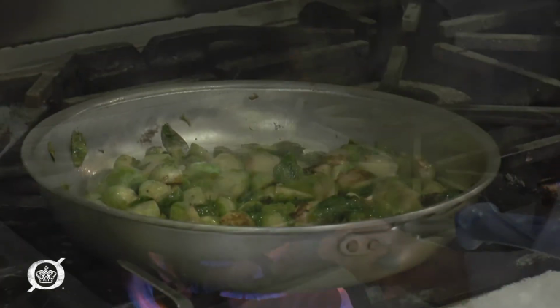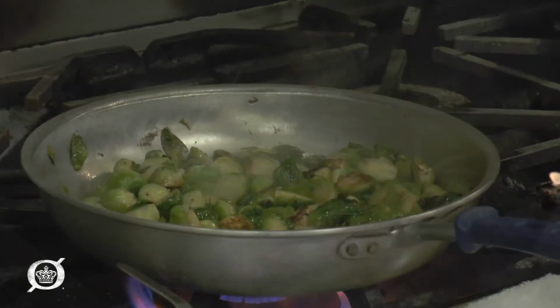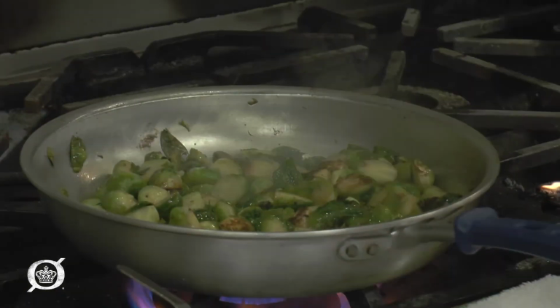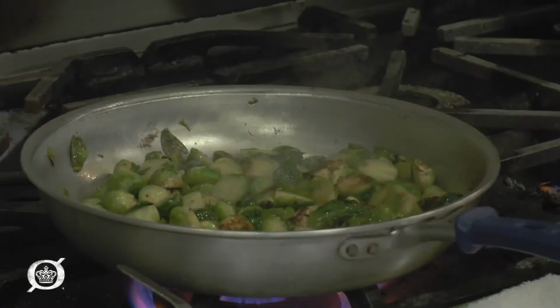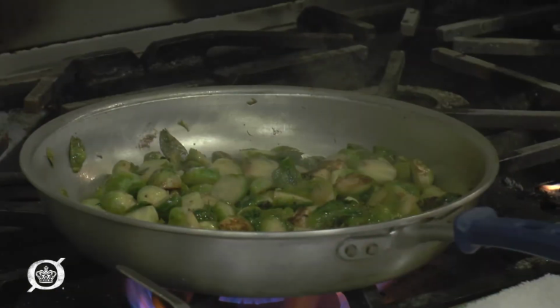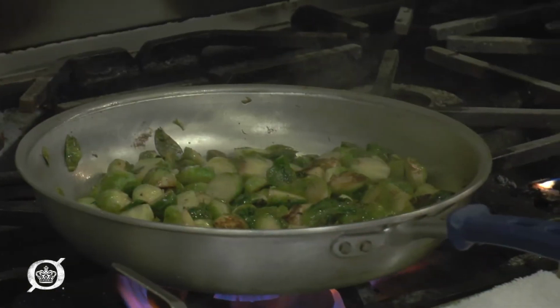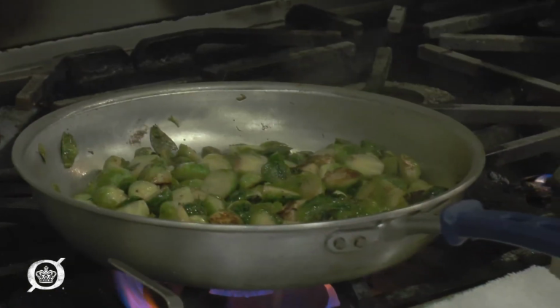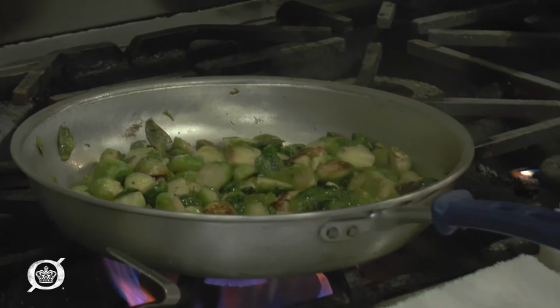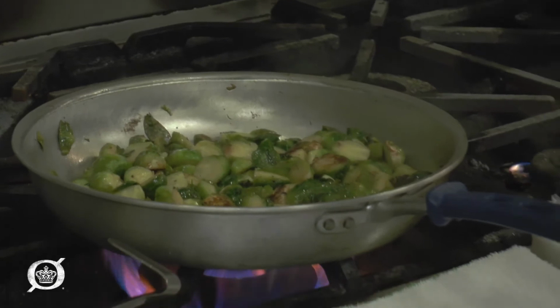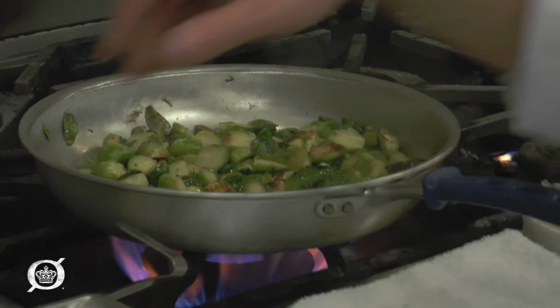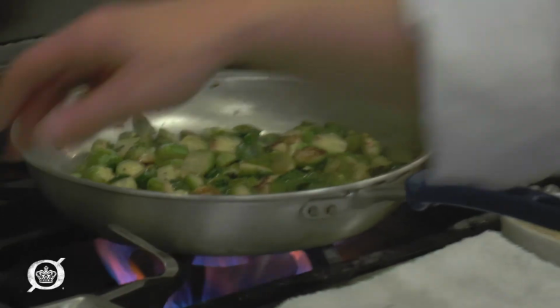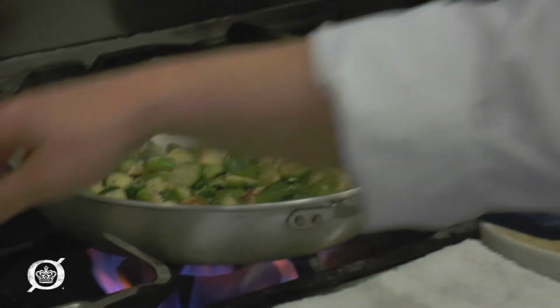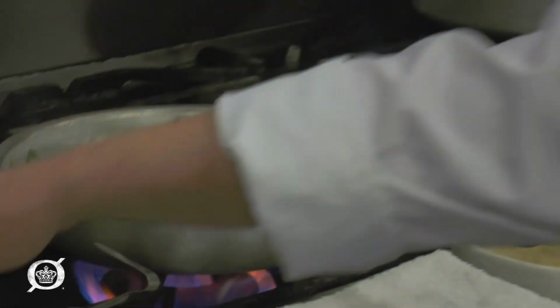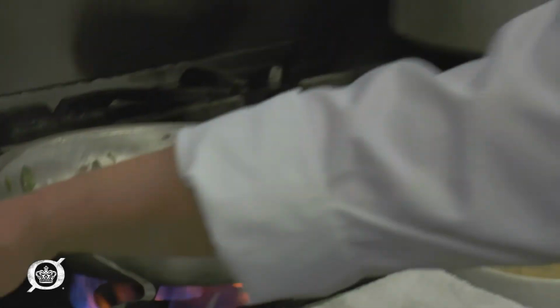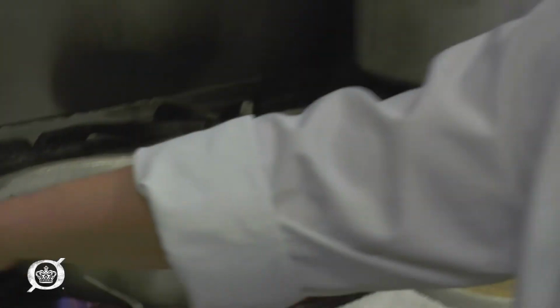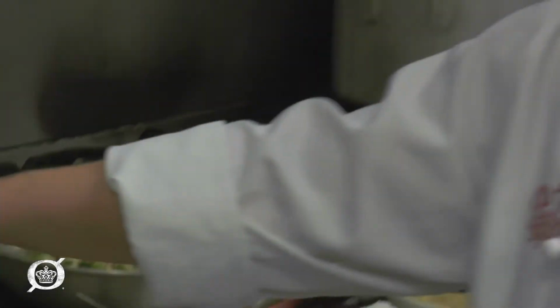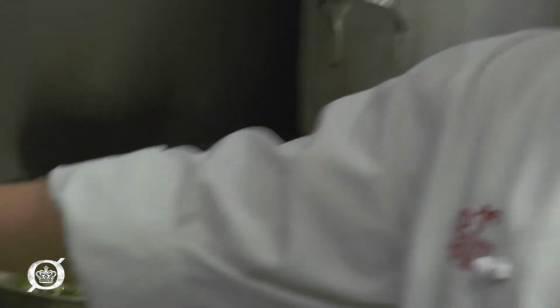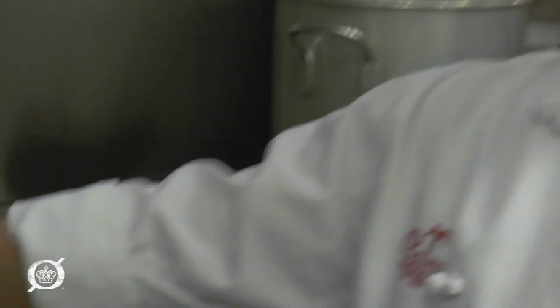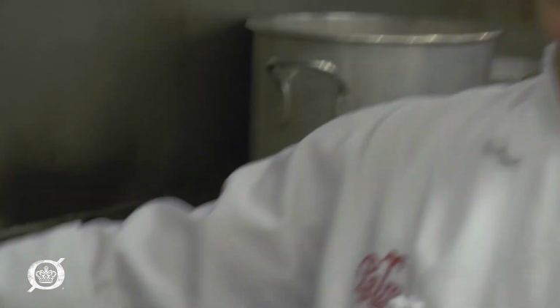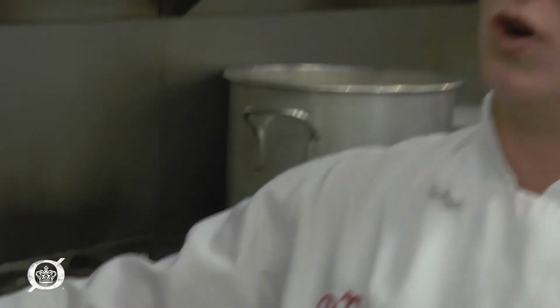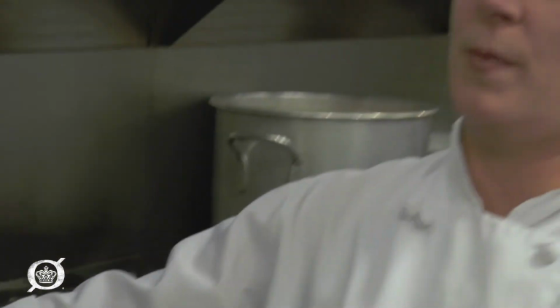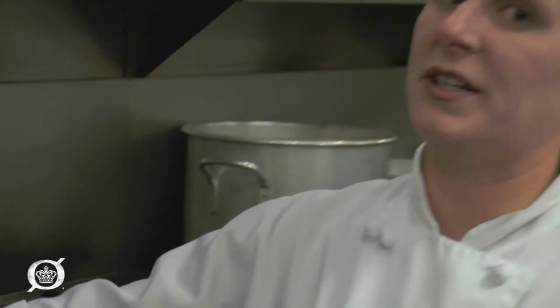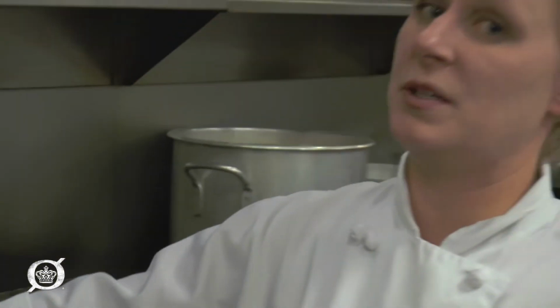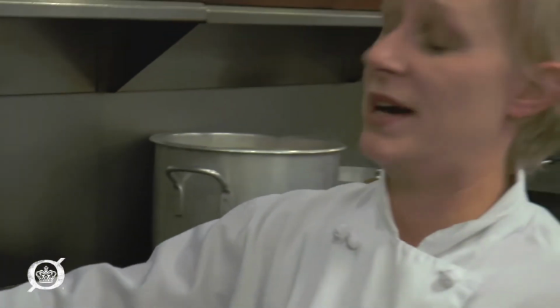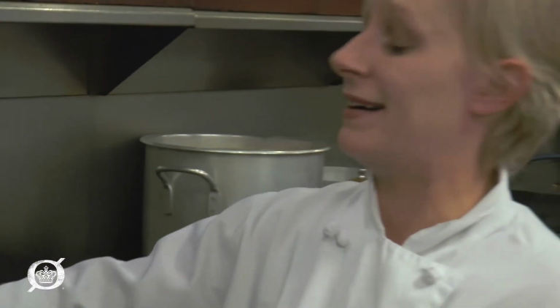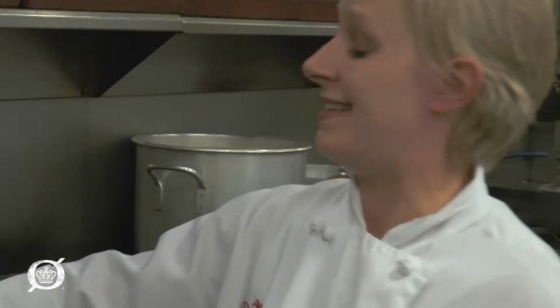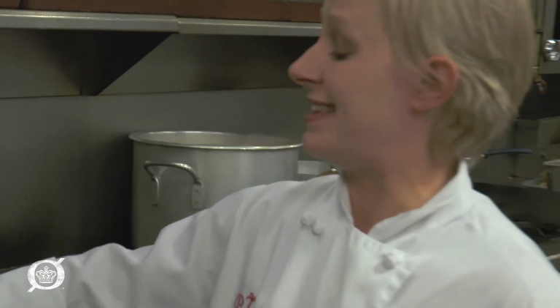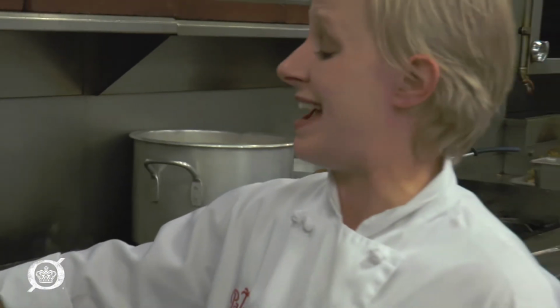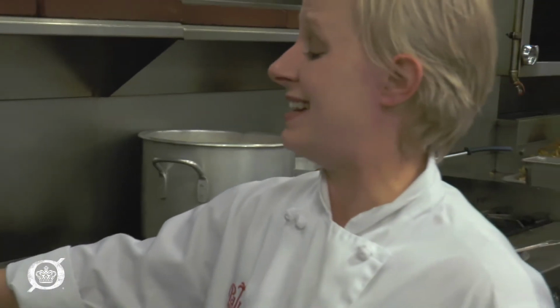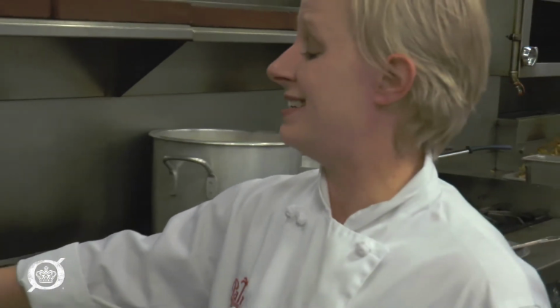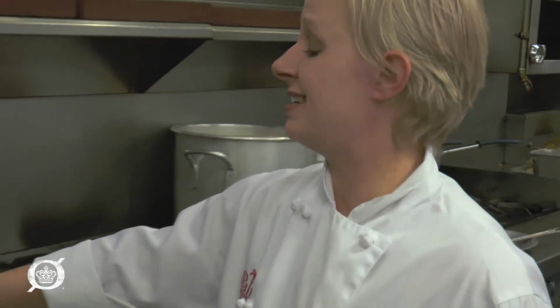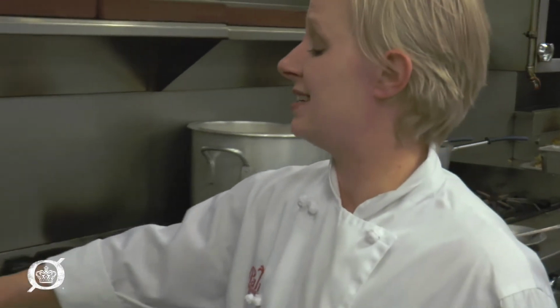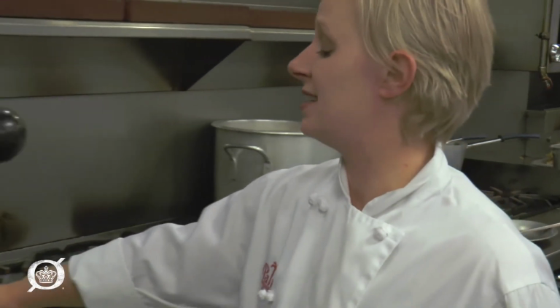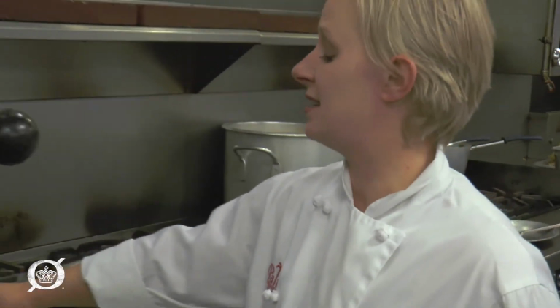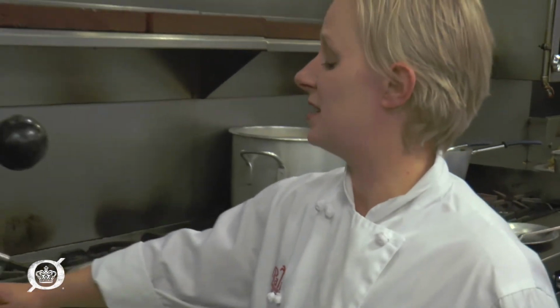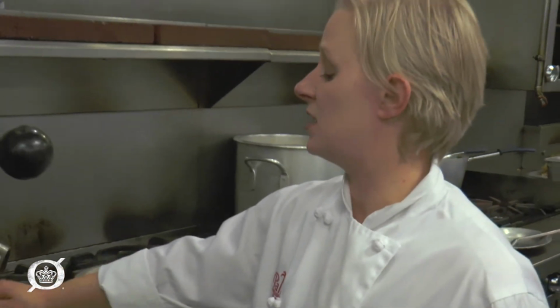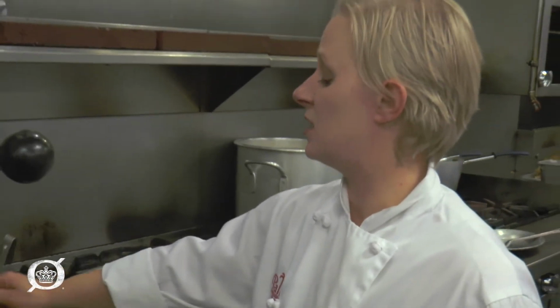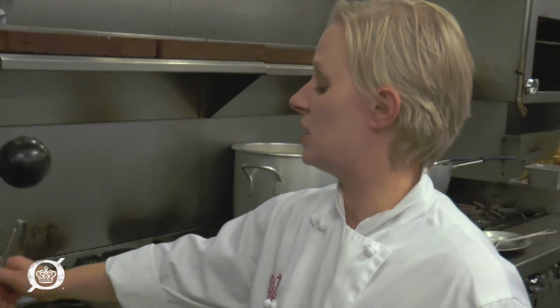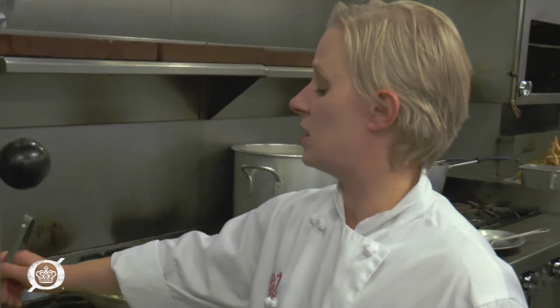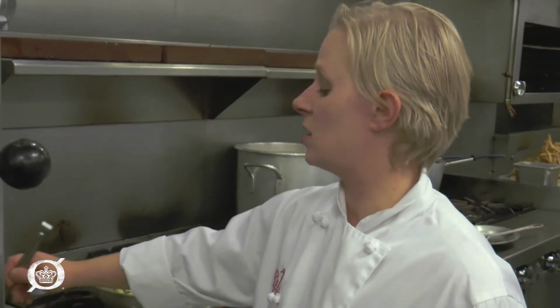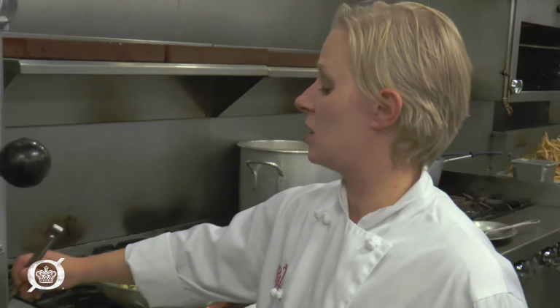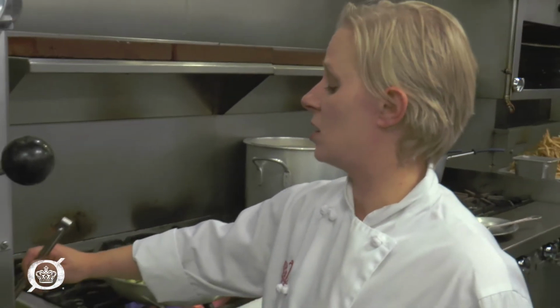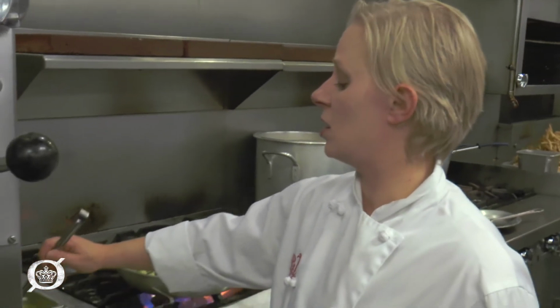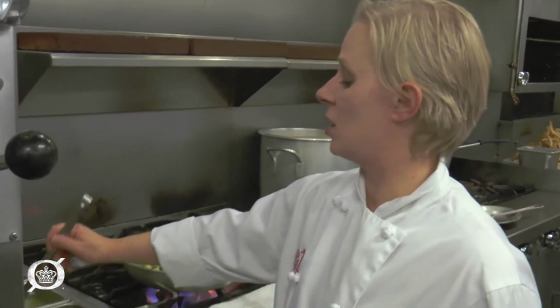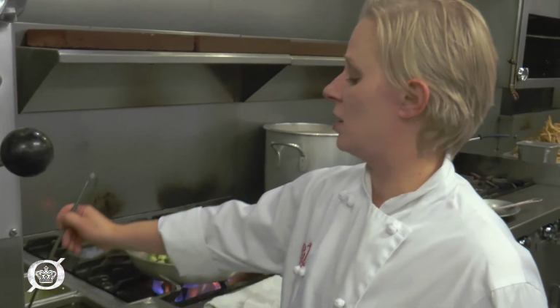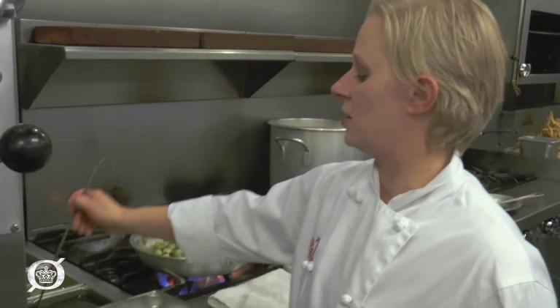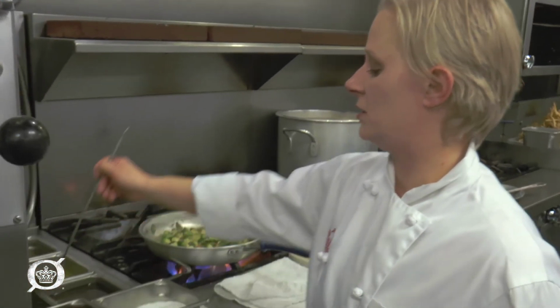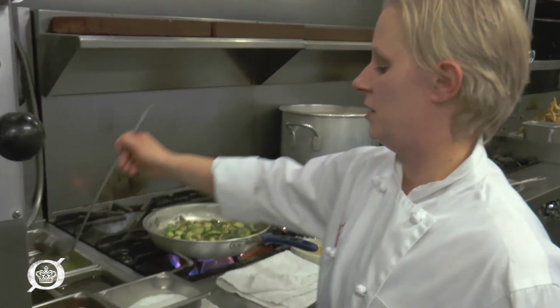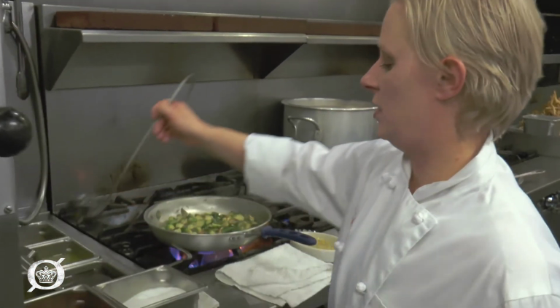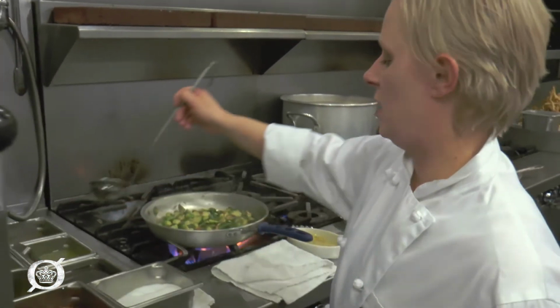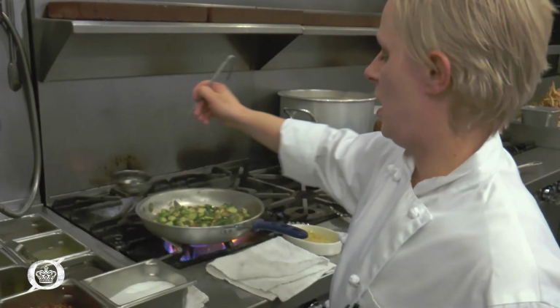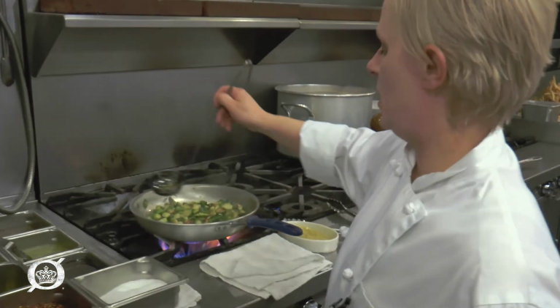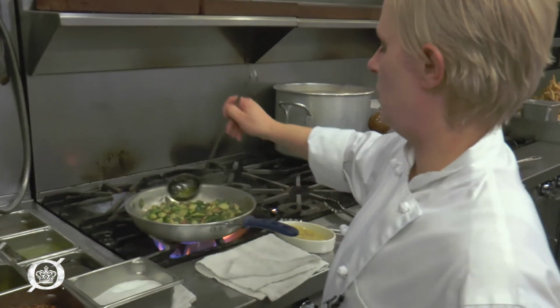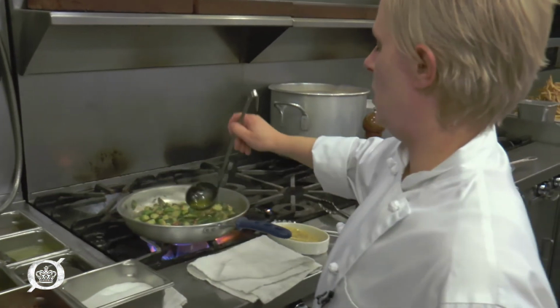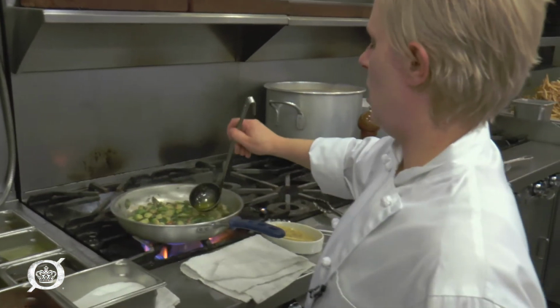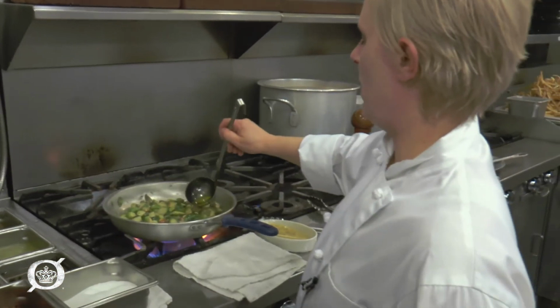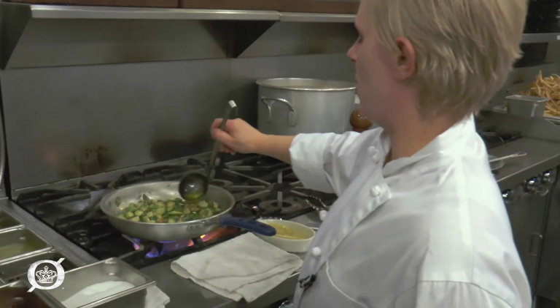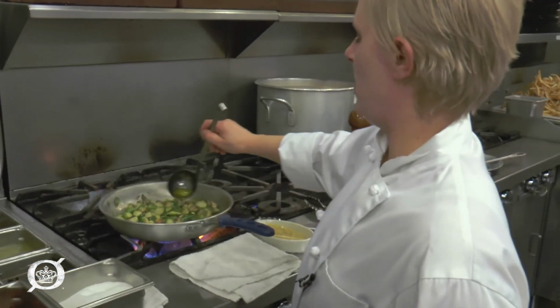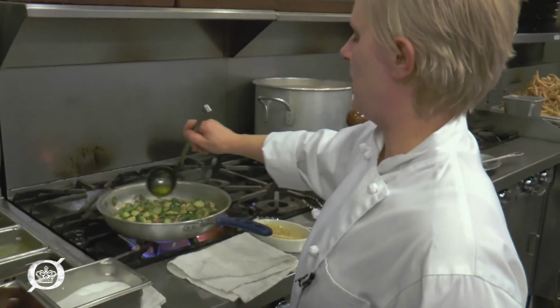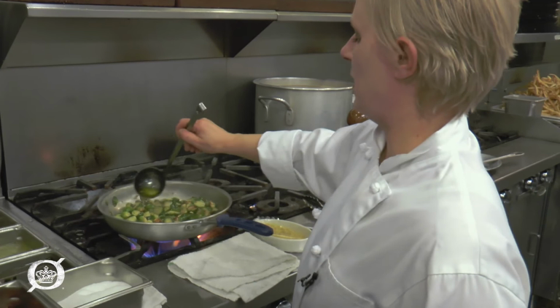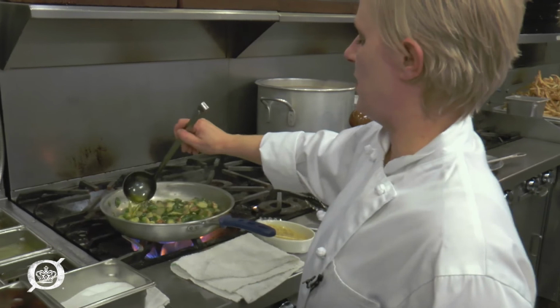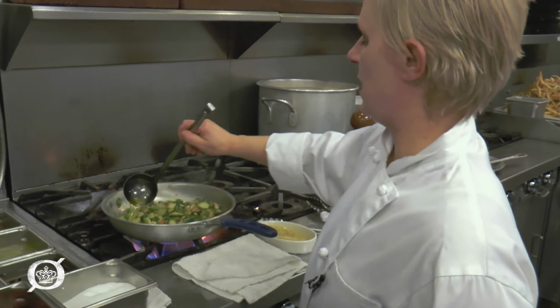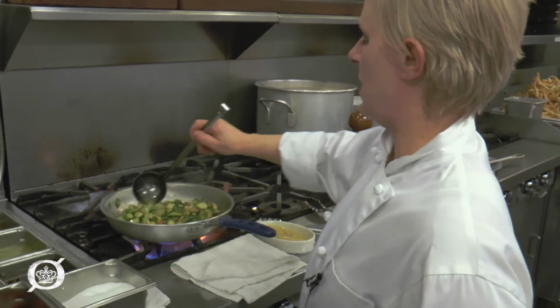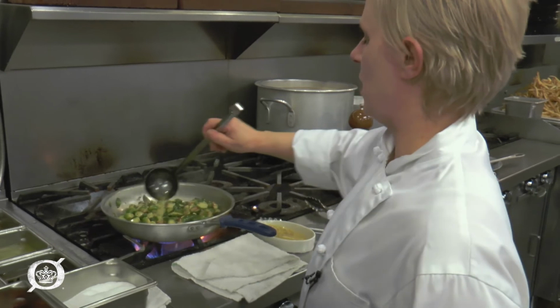It definitely doesn't hurt to add a little bit more melted butter at the end, because we know butter makes everything better.